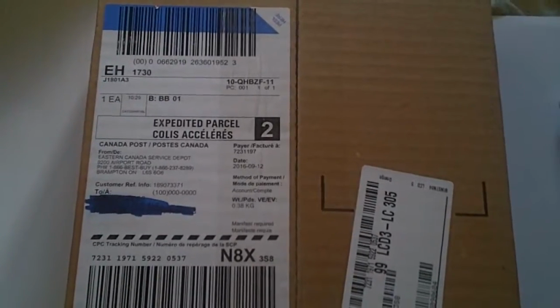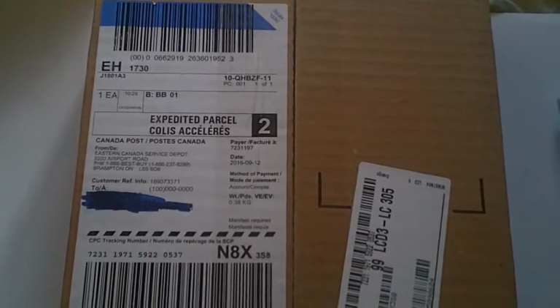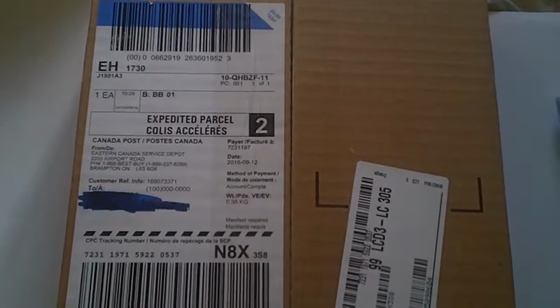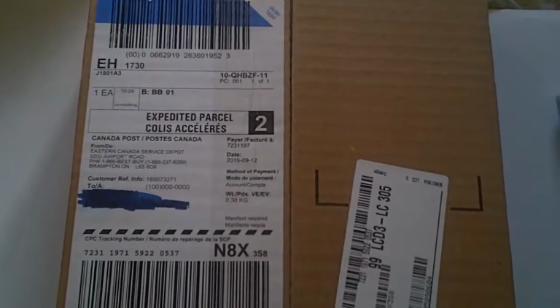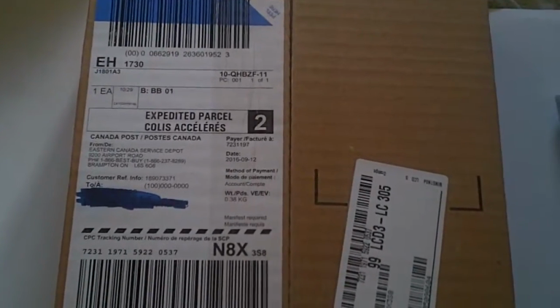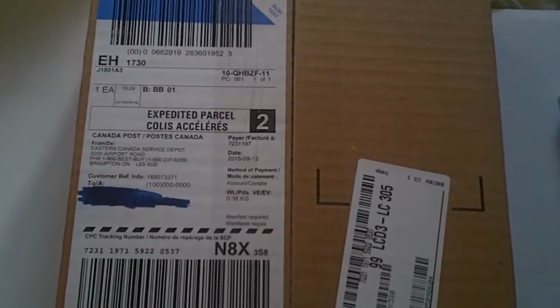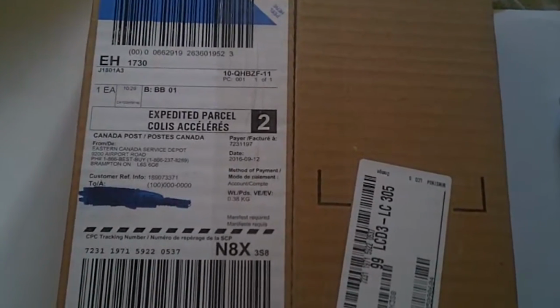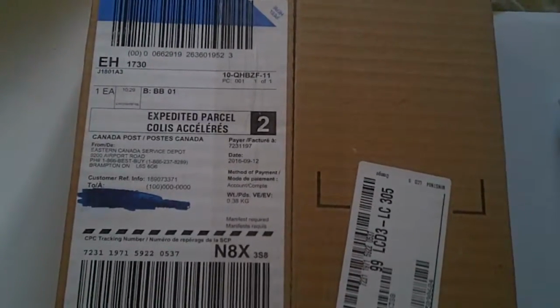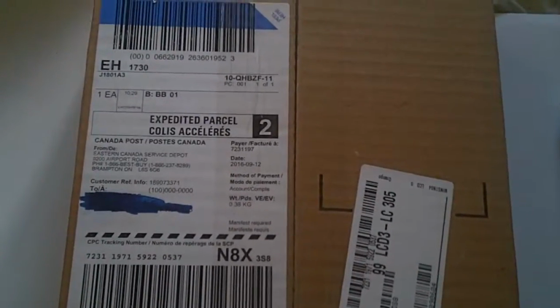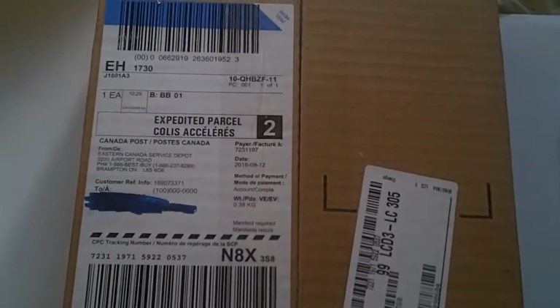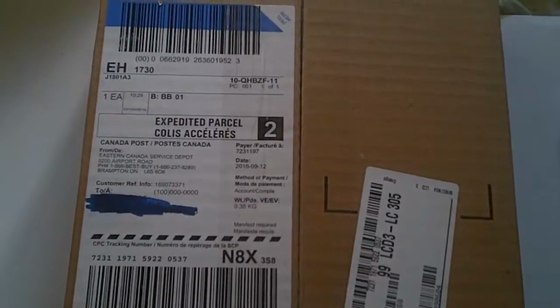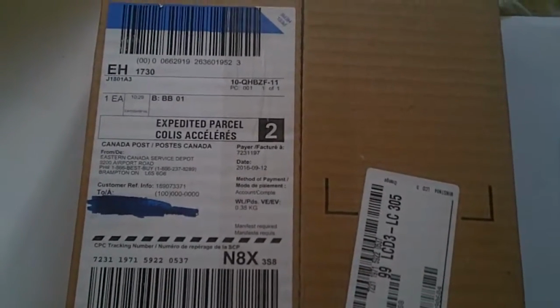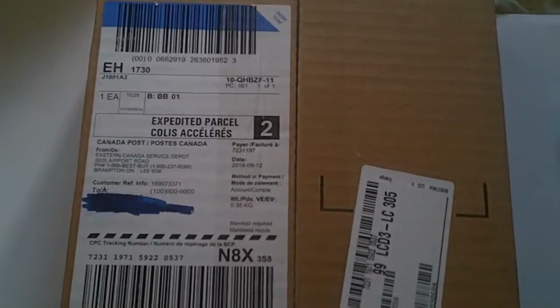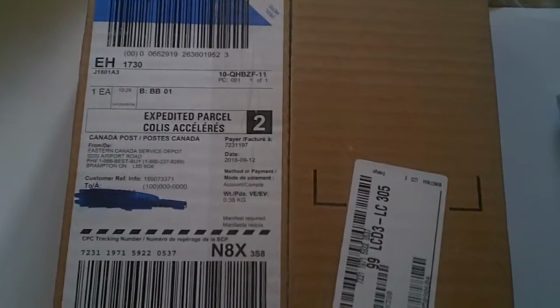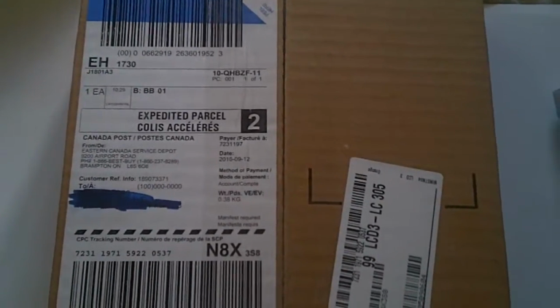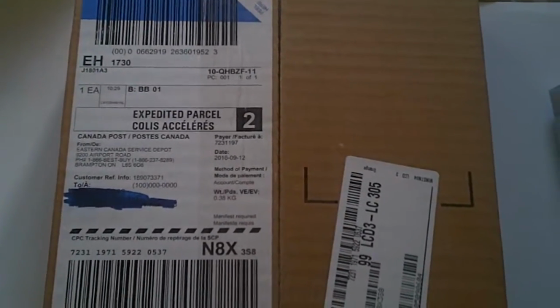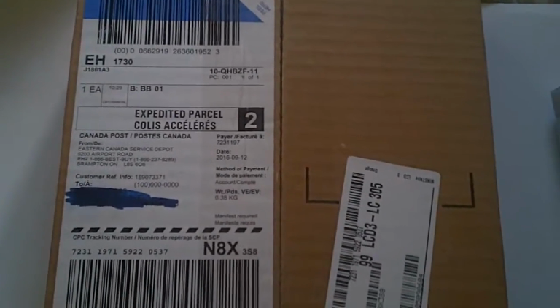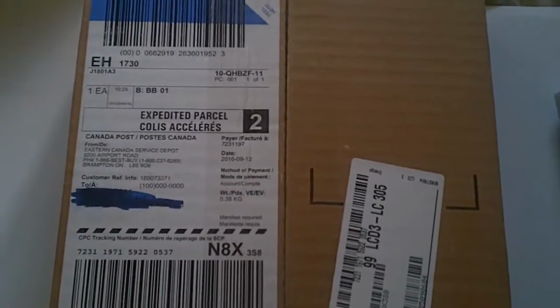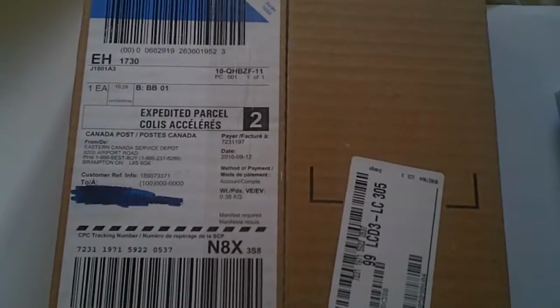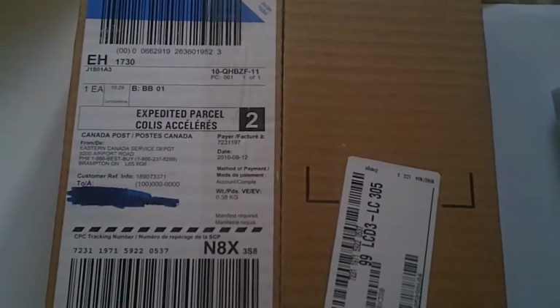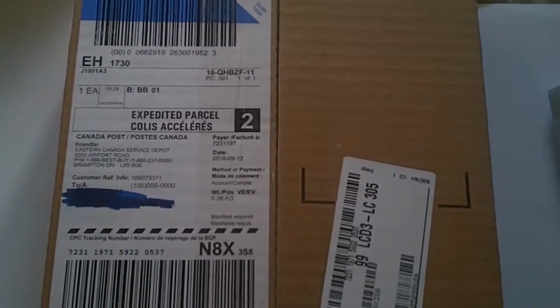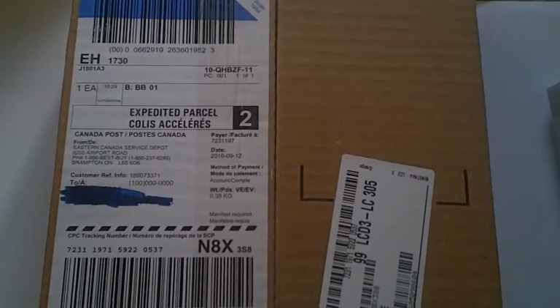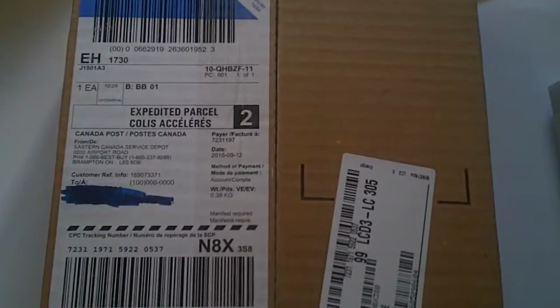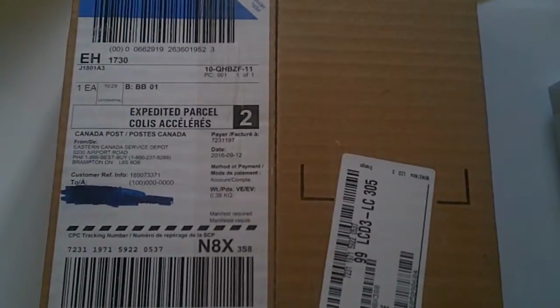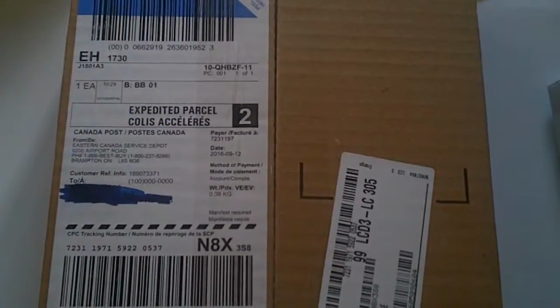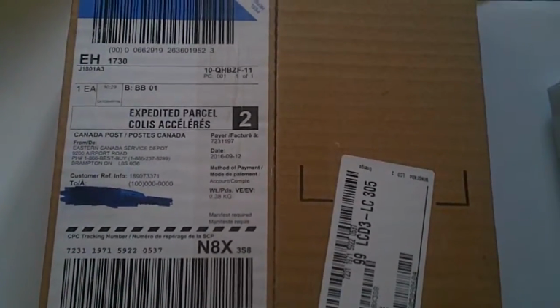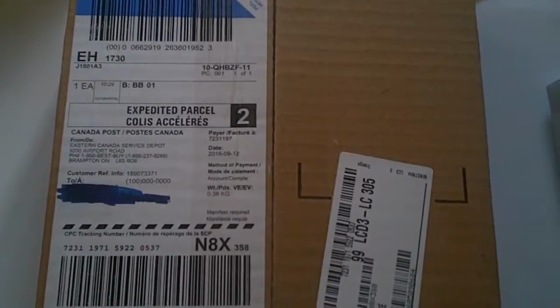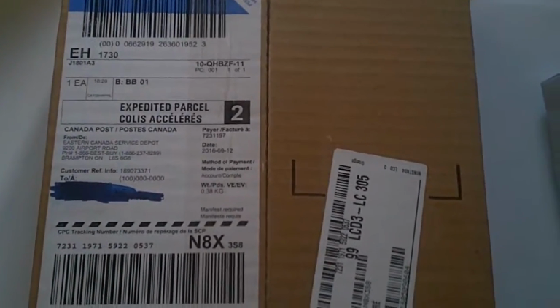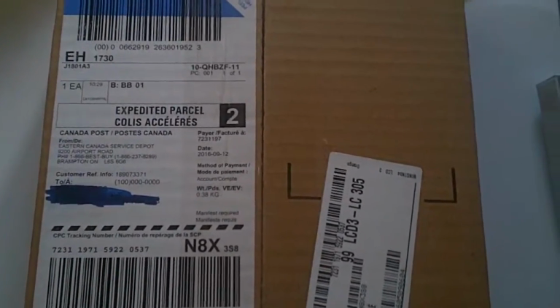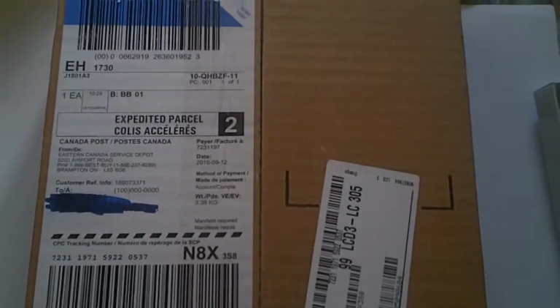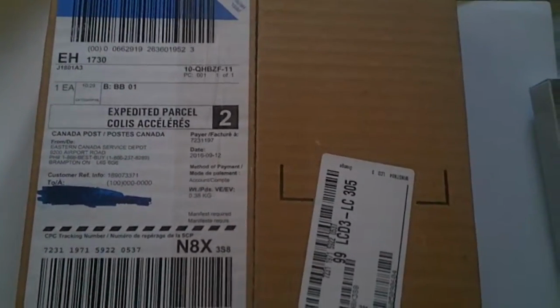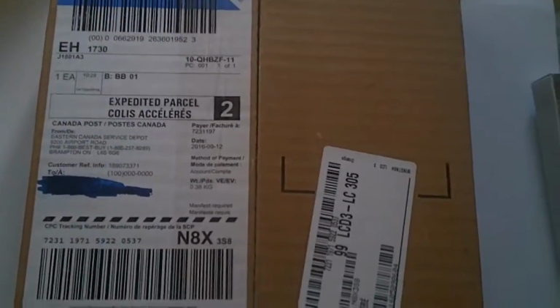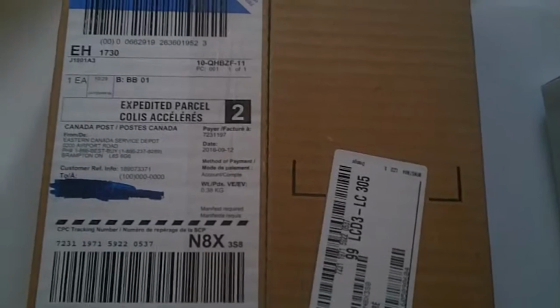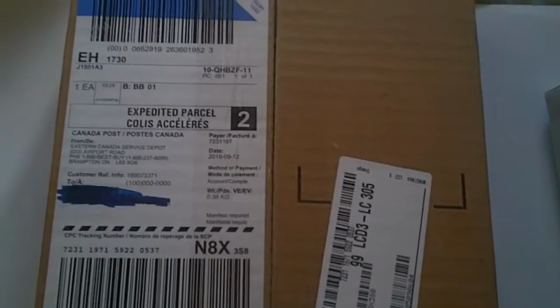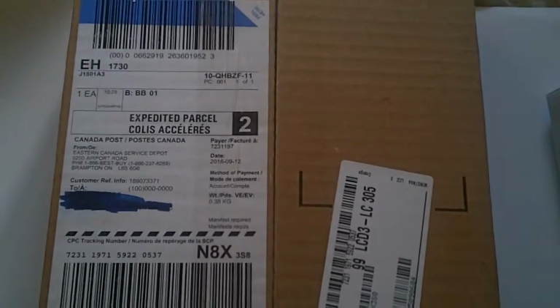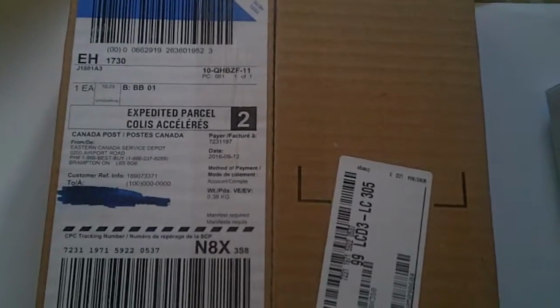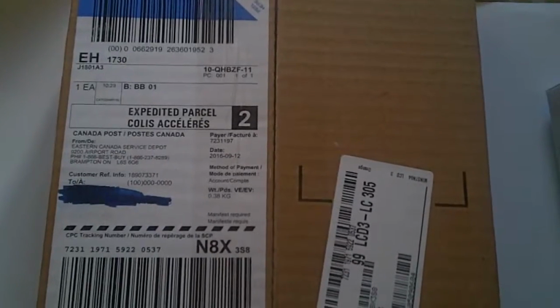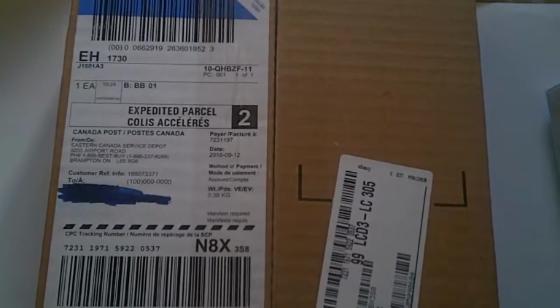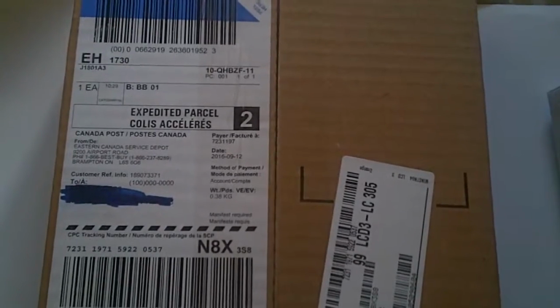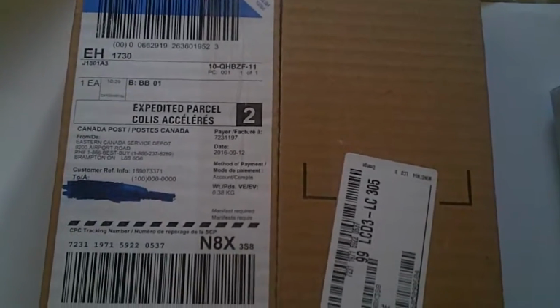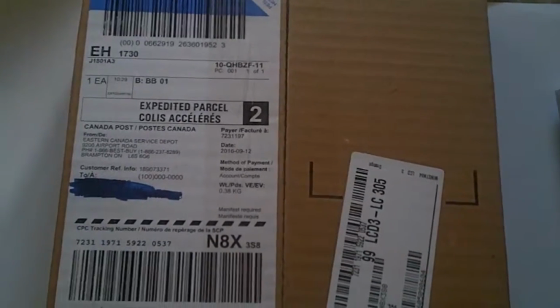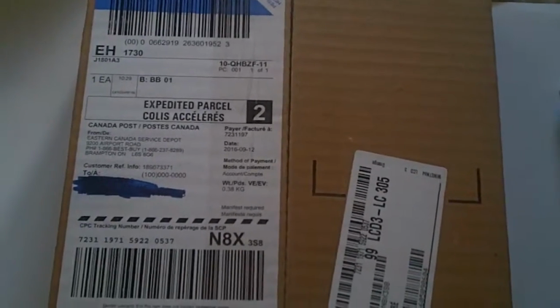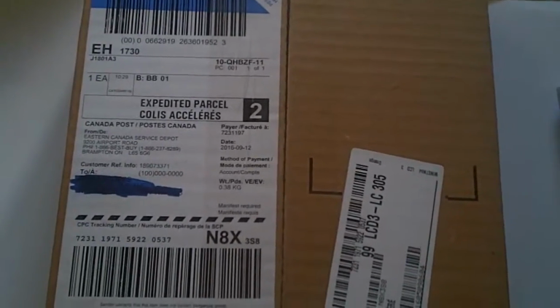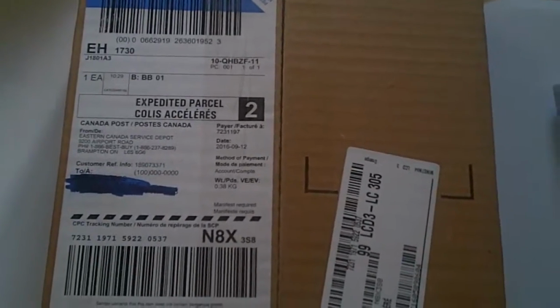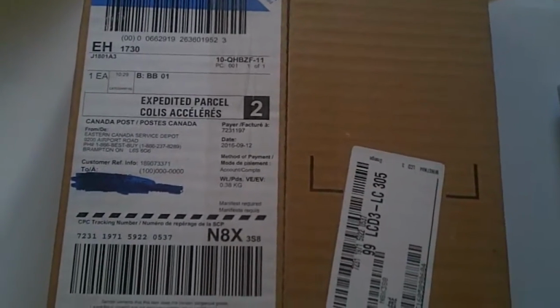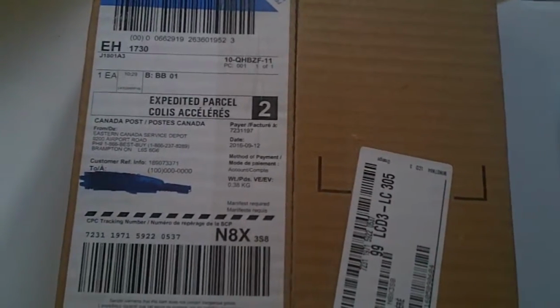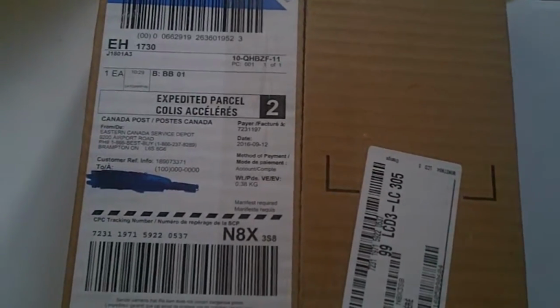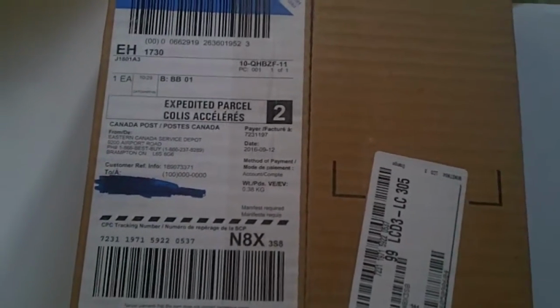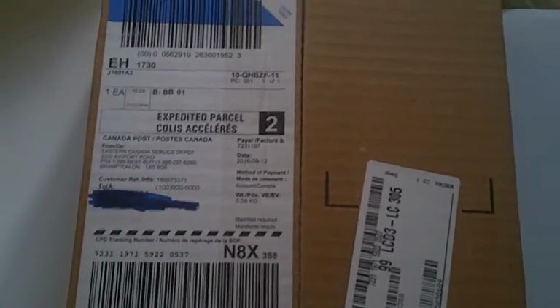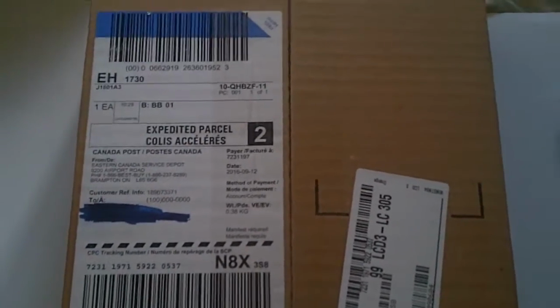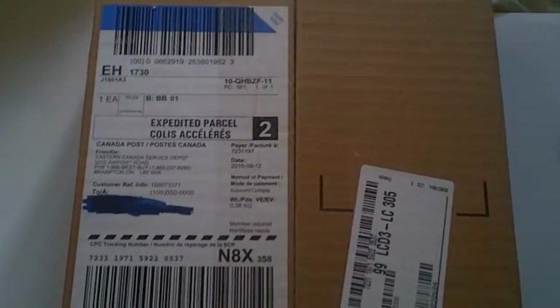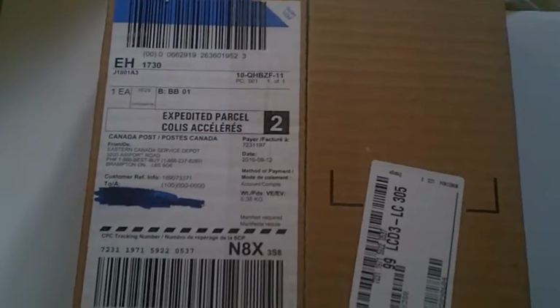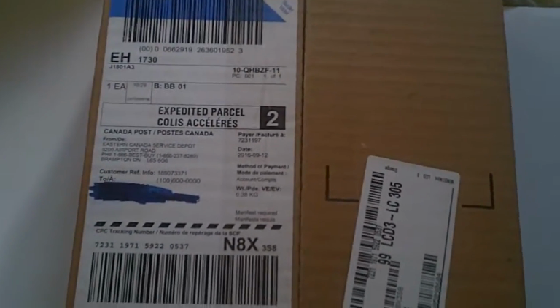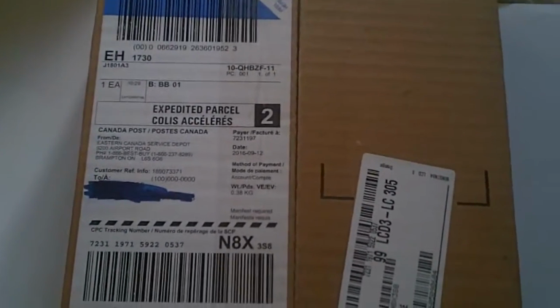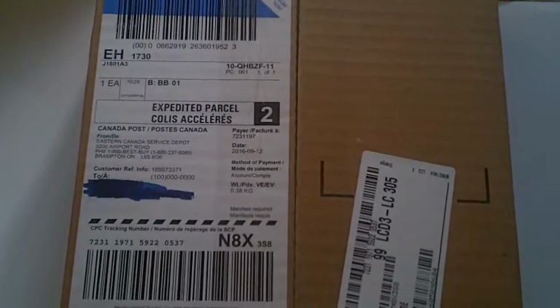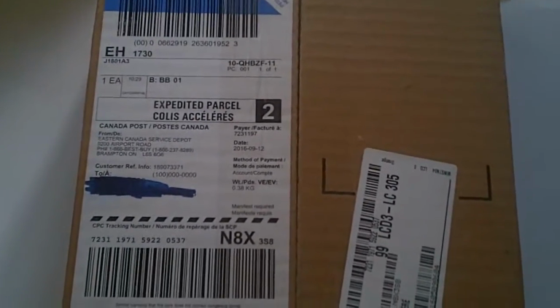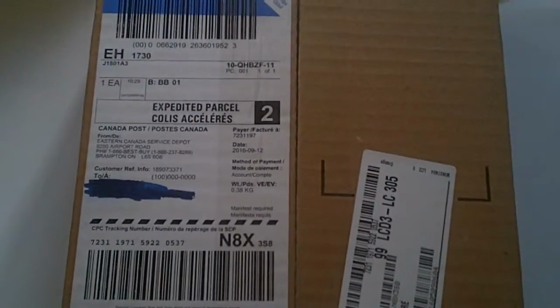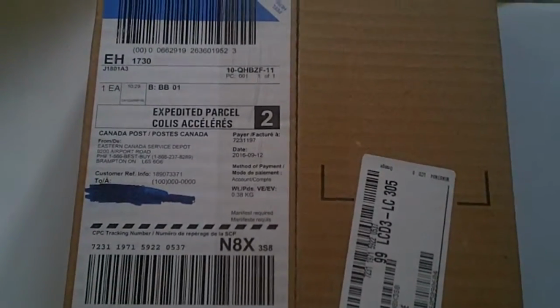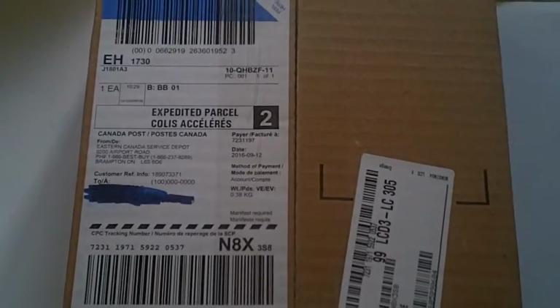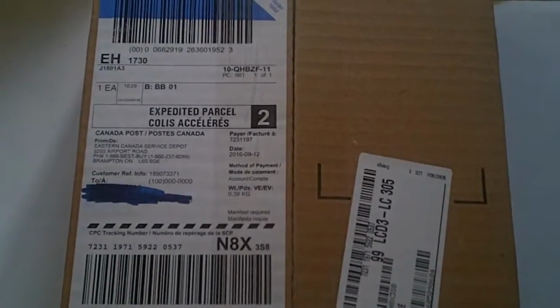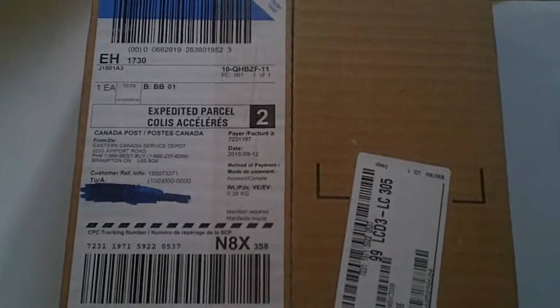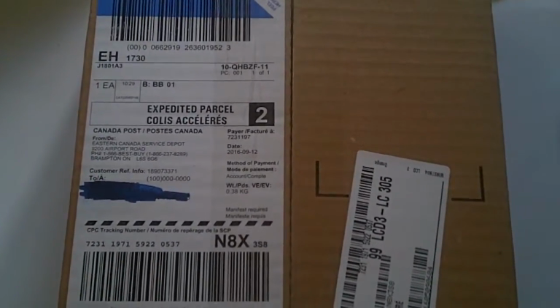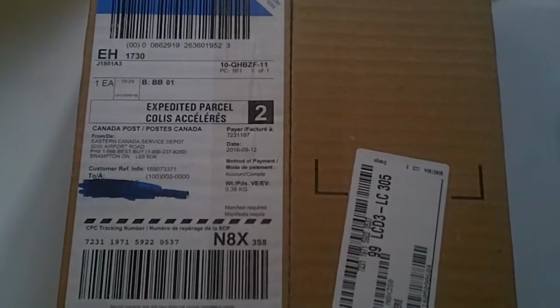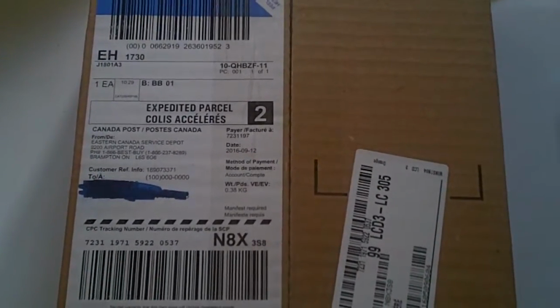Welcome everyone to another unboxing video. Of course everyone is going to know what this is because everybody has got this release today.